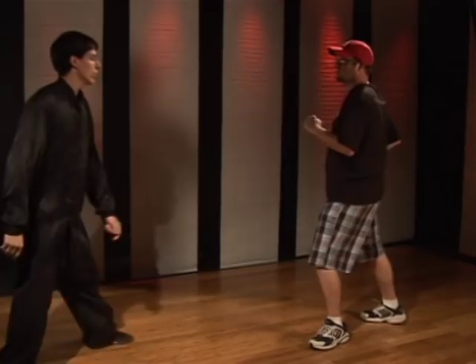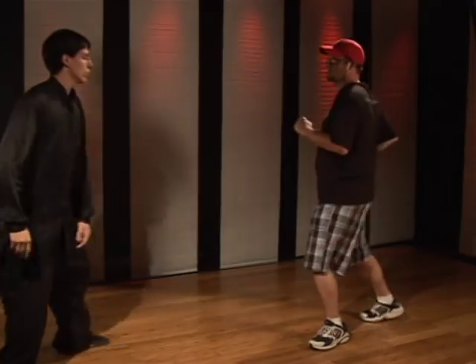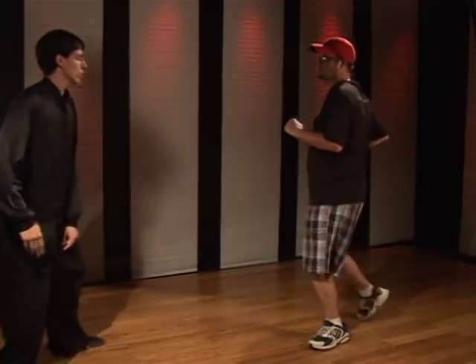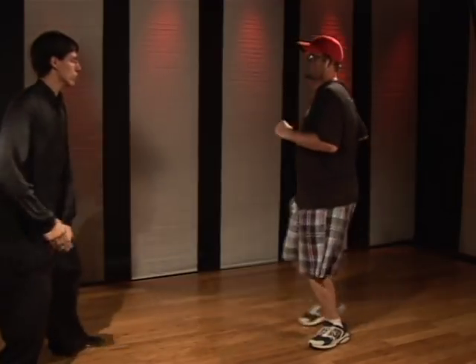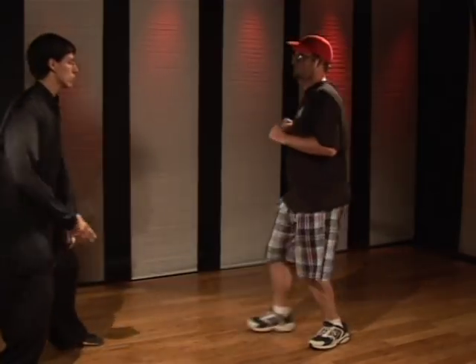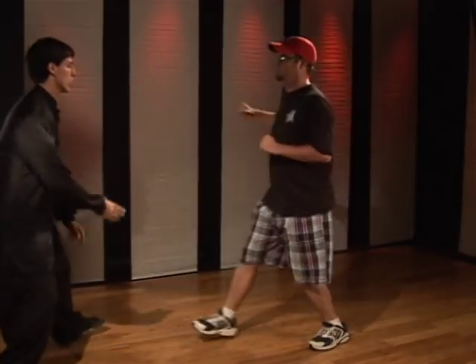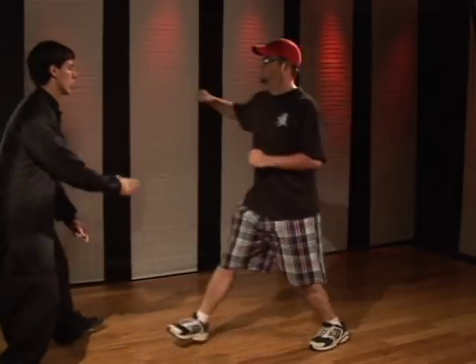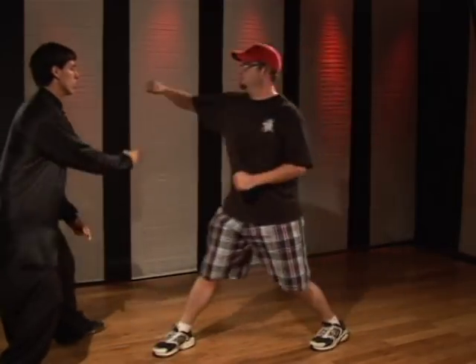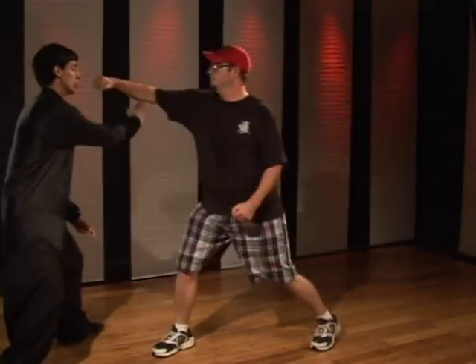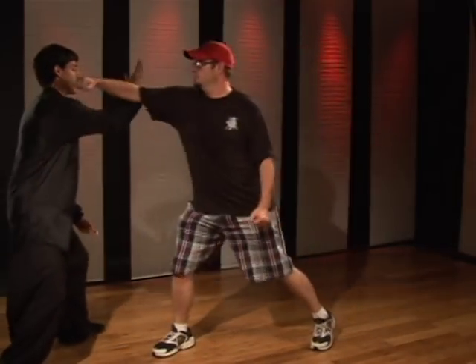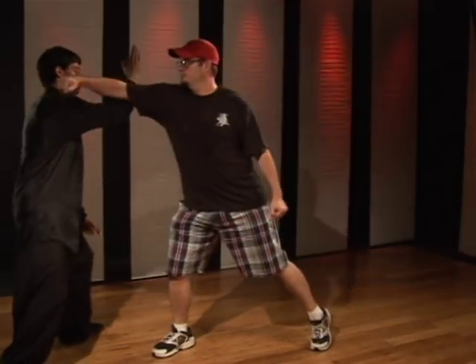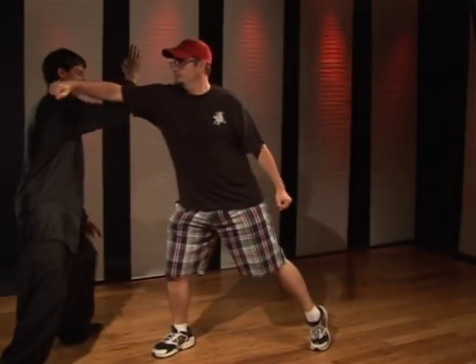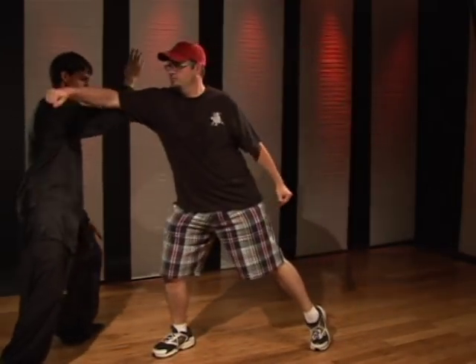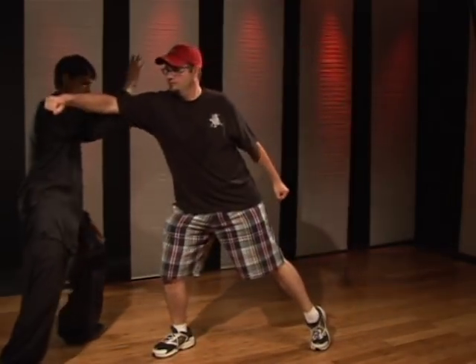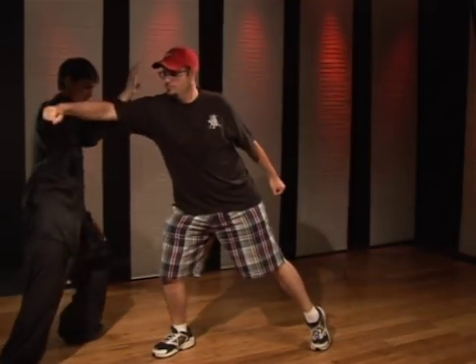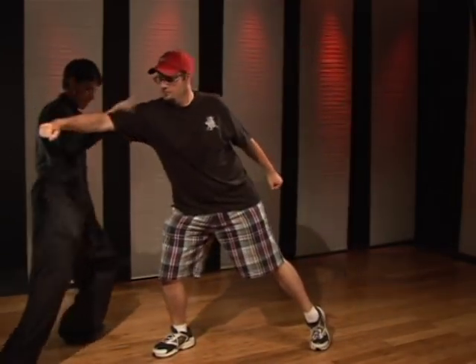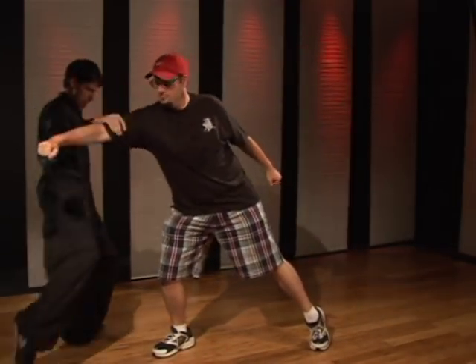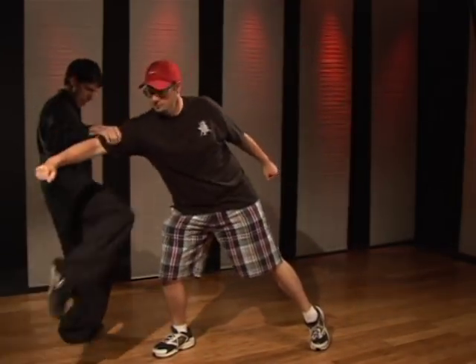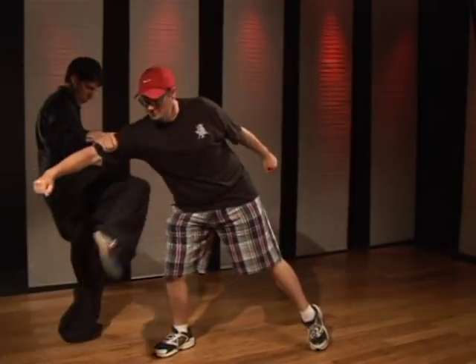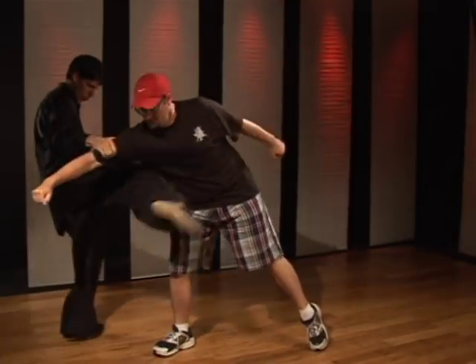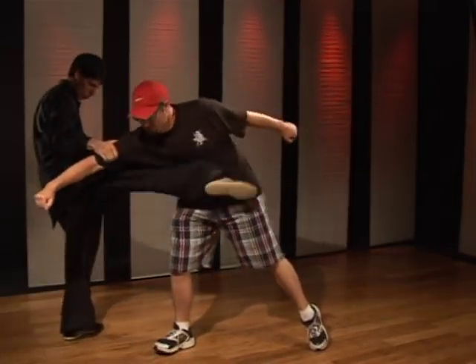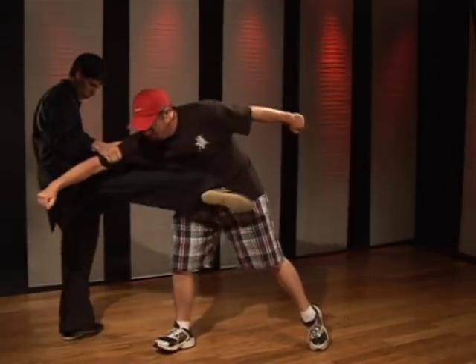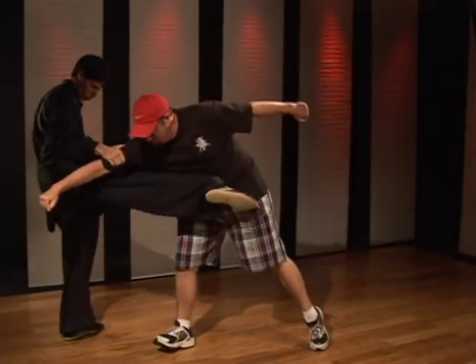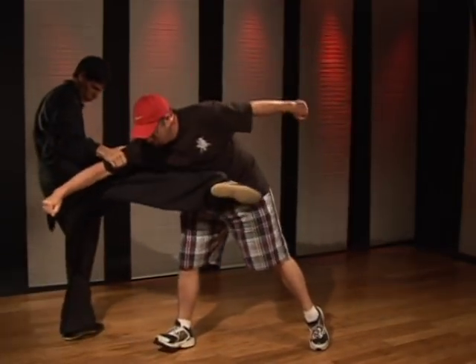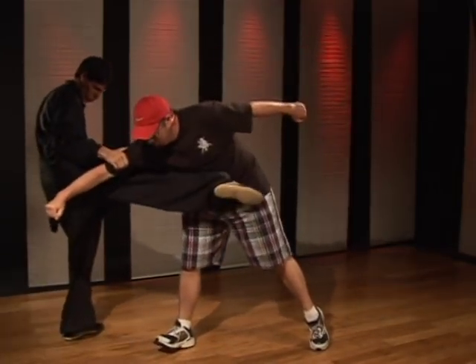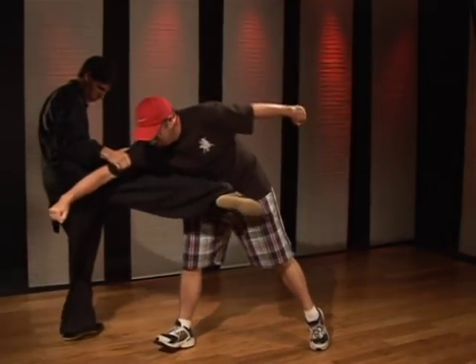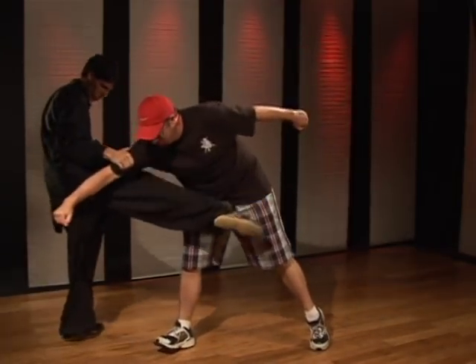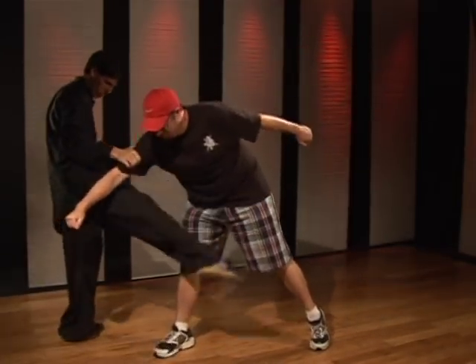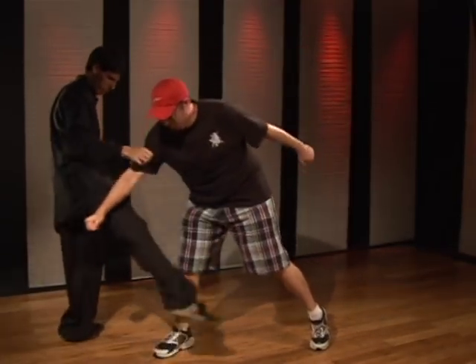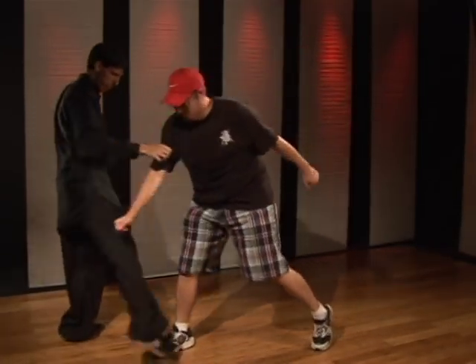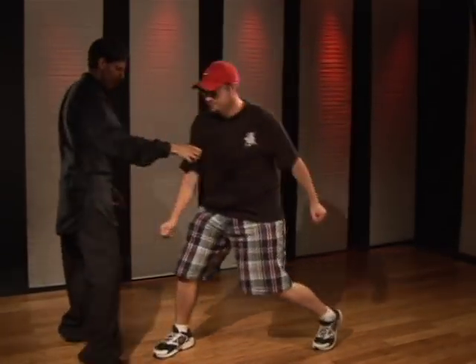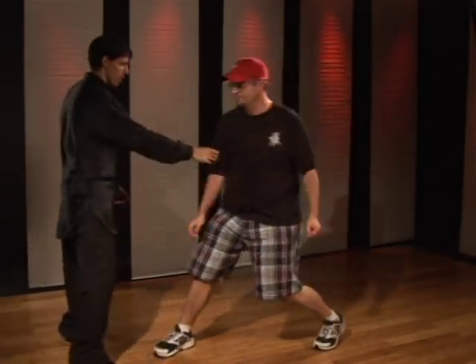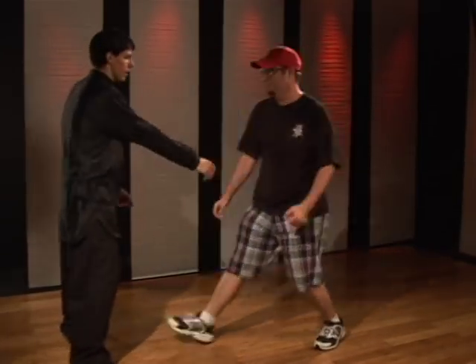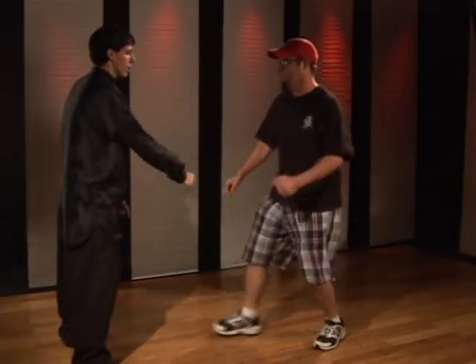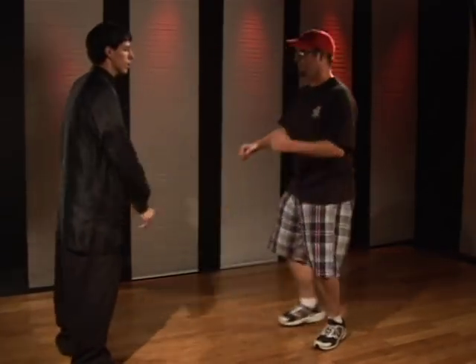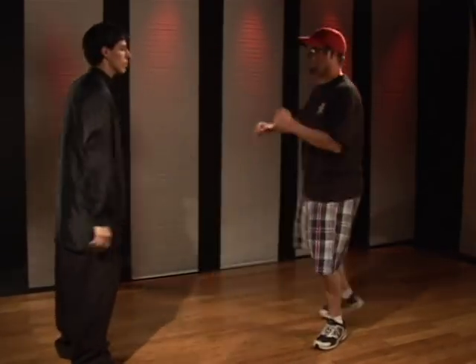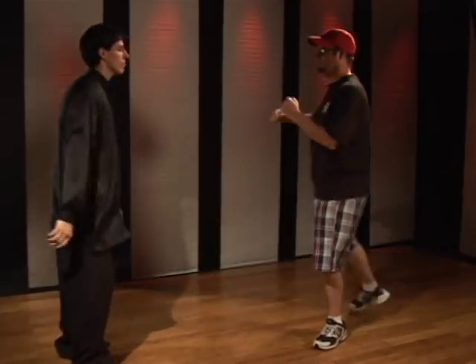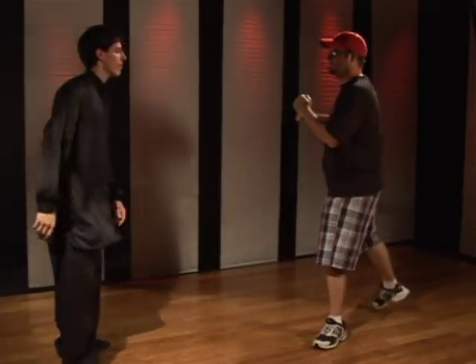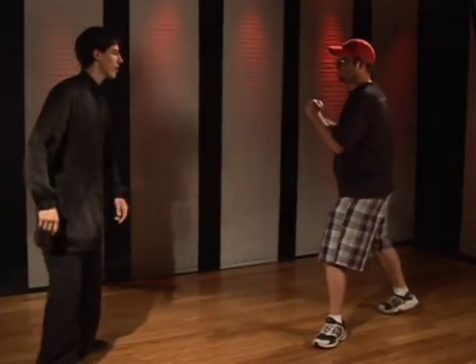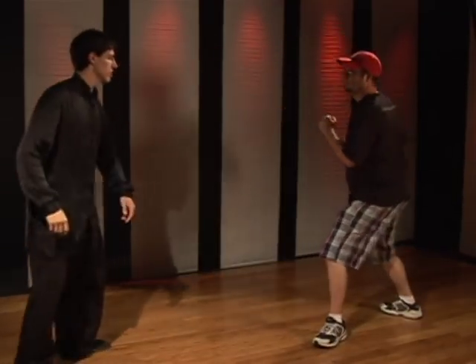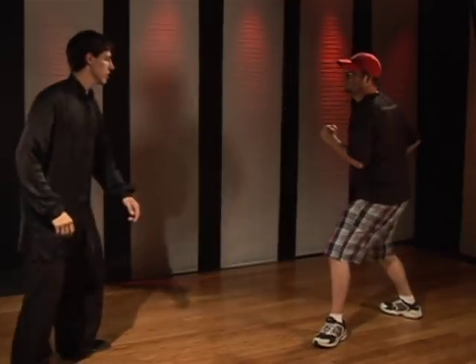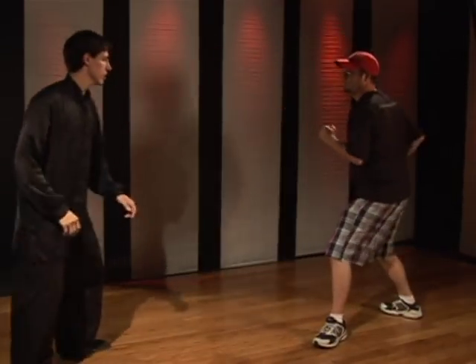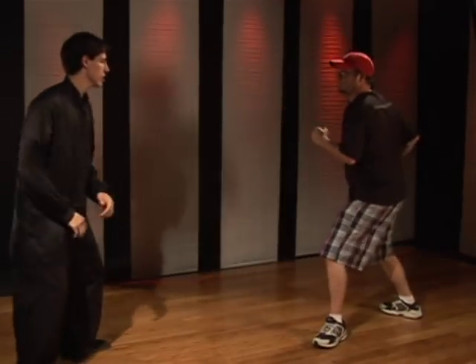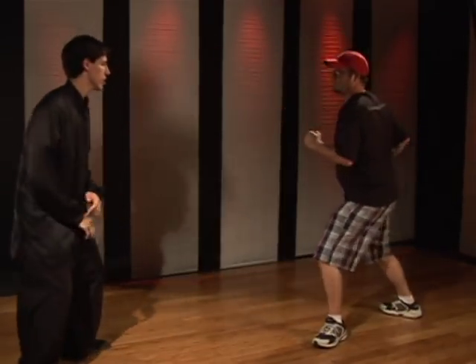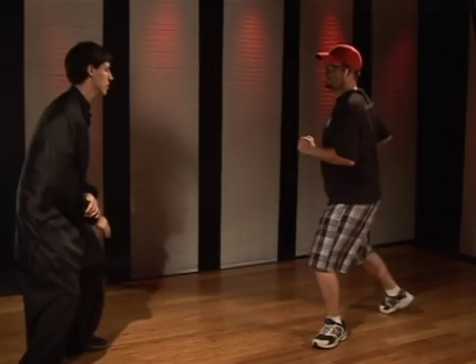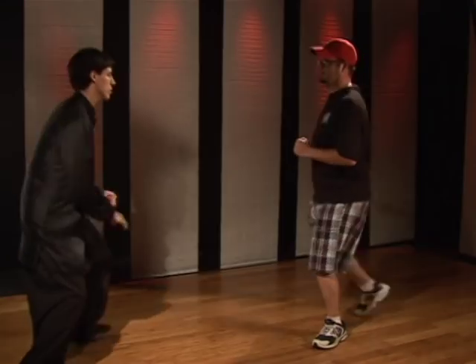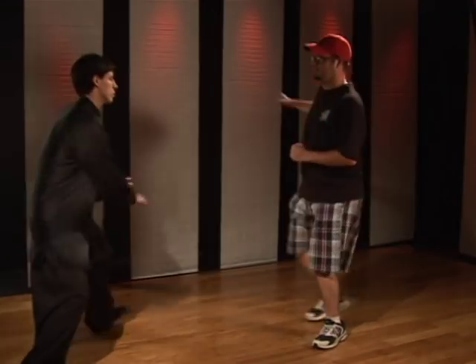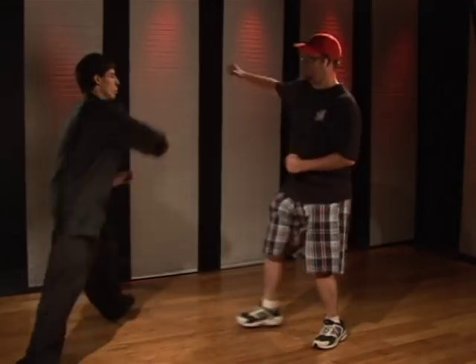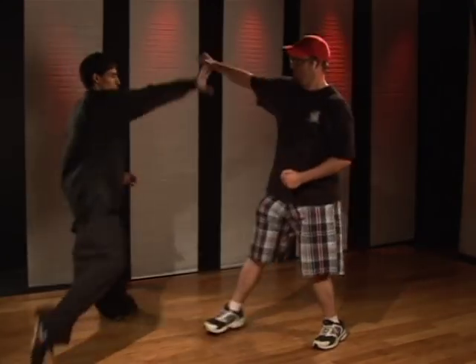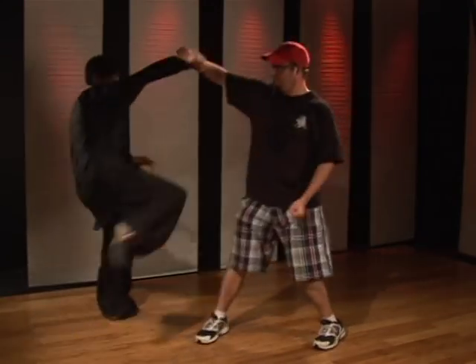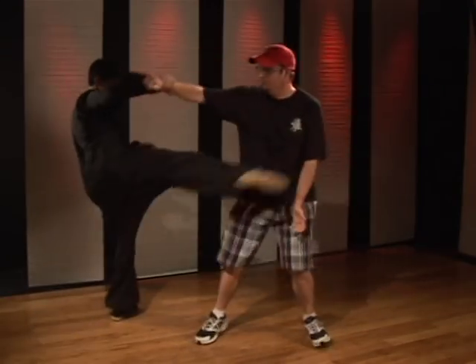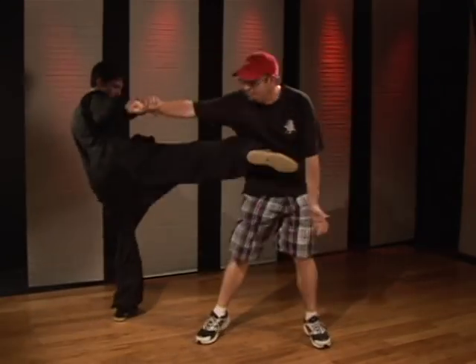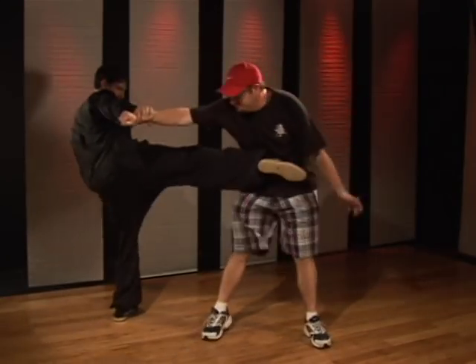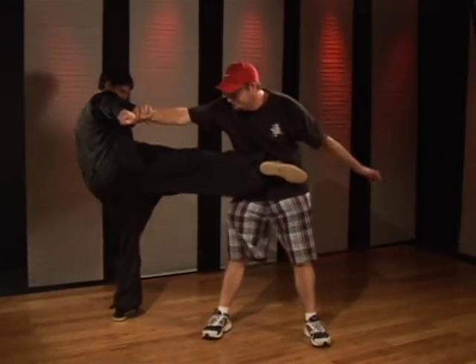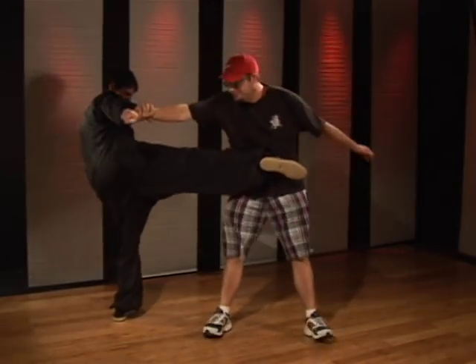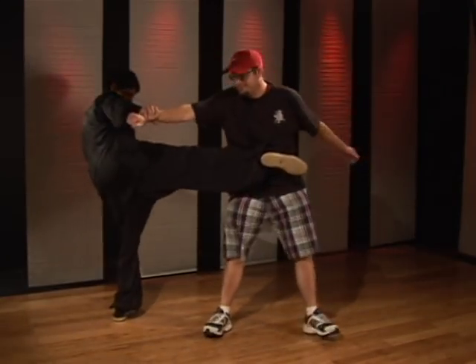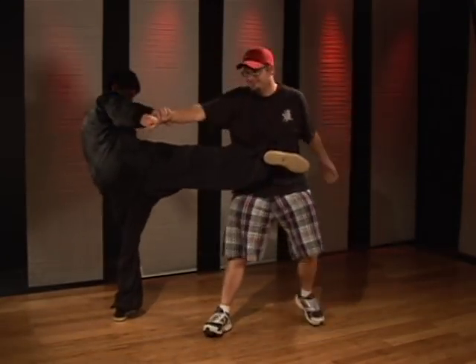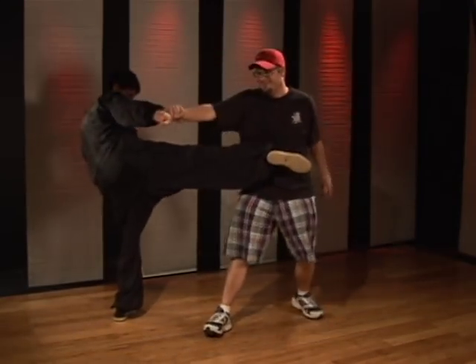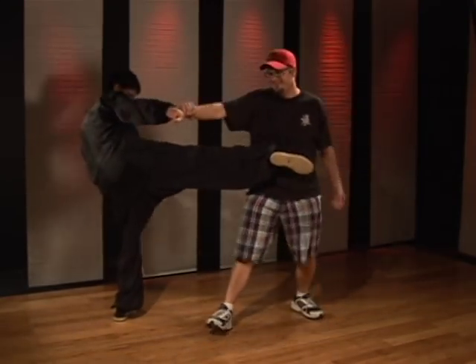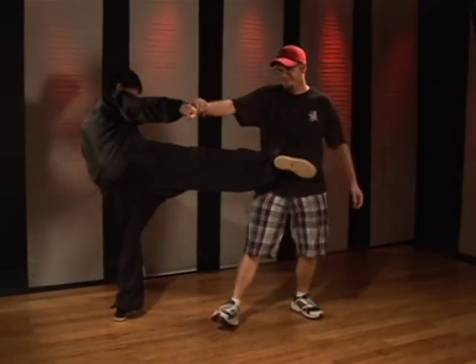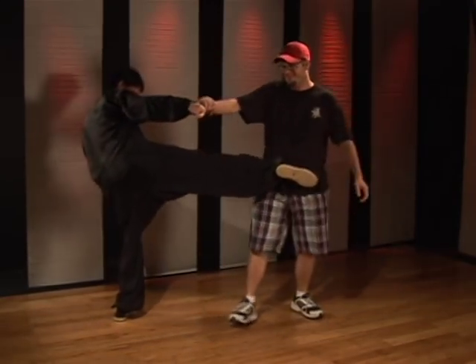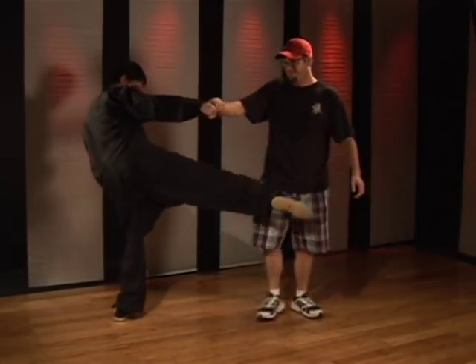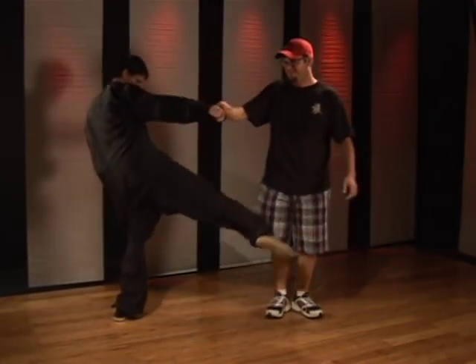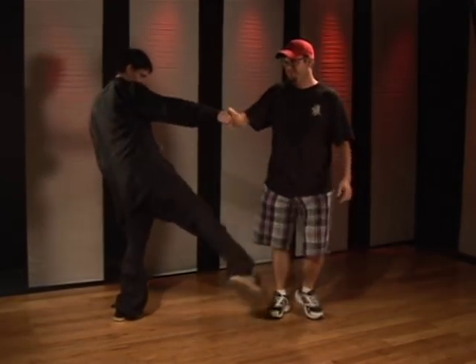Do it slow — one, two. A little bit faster — one, two. Just like so.